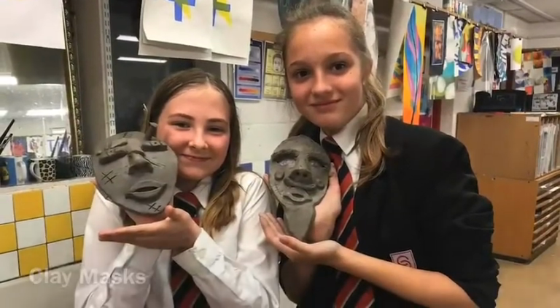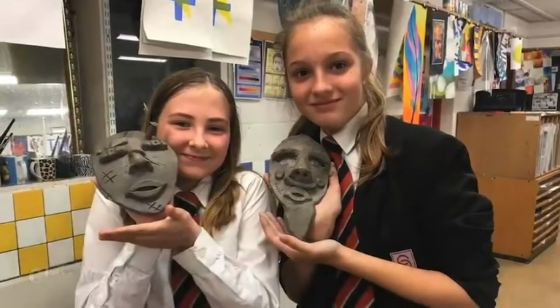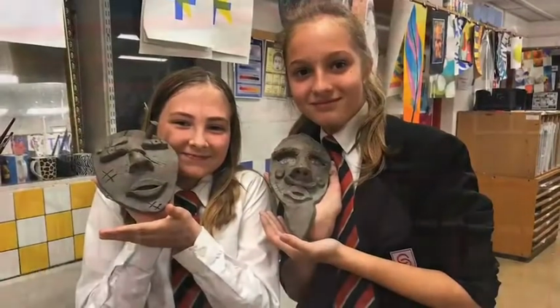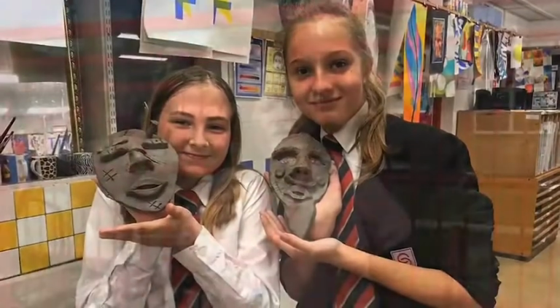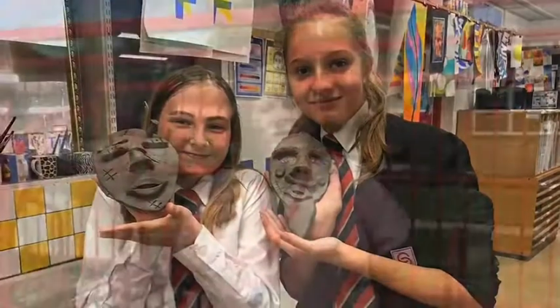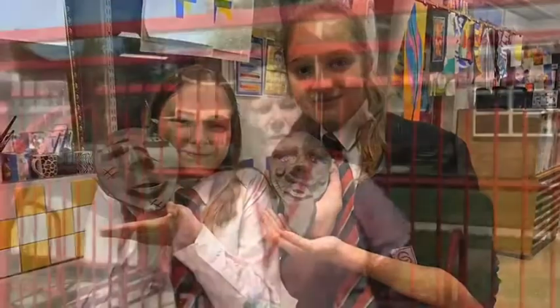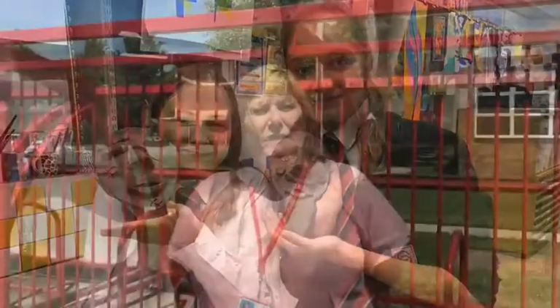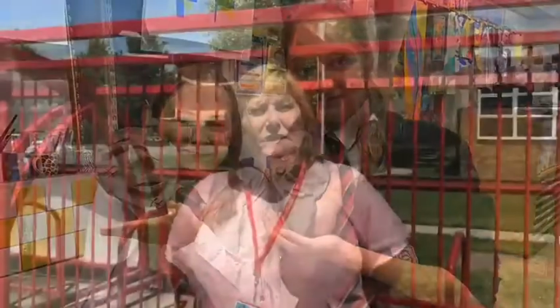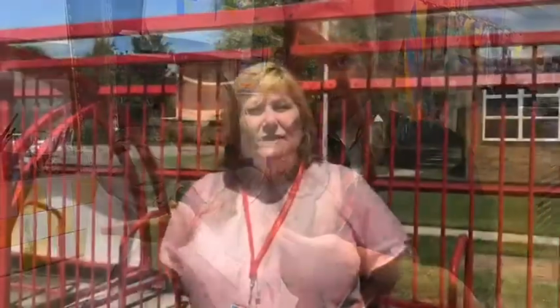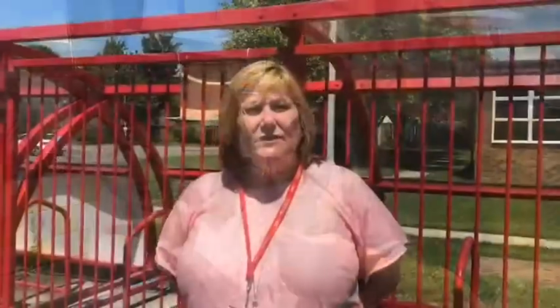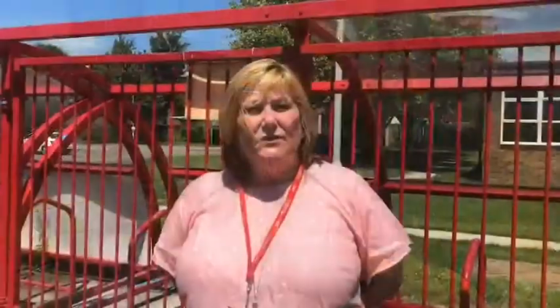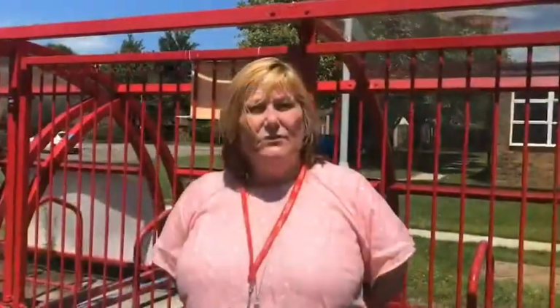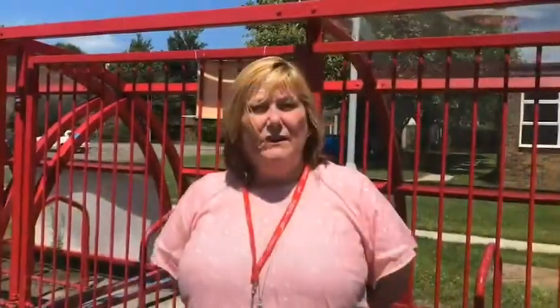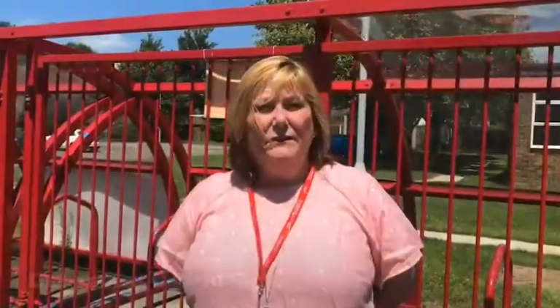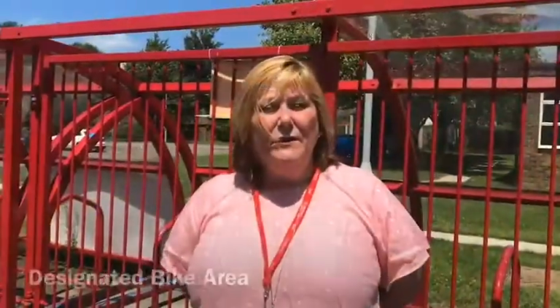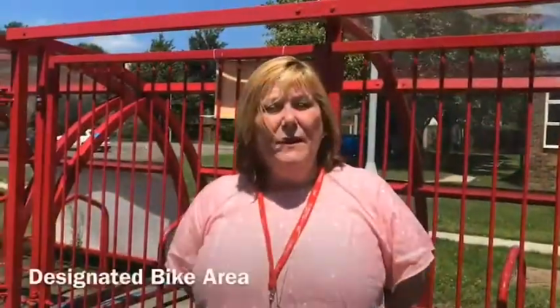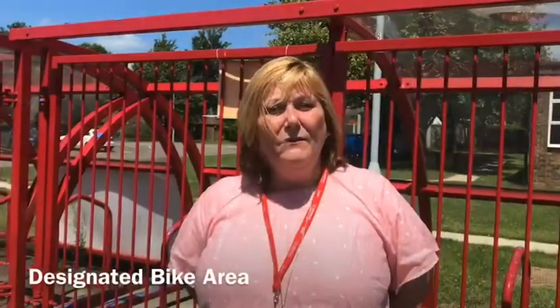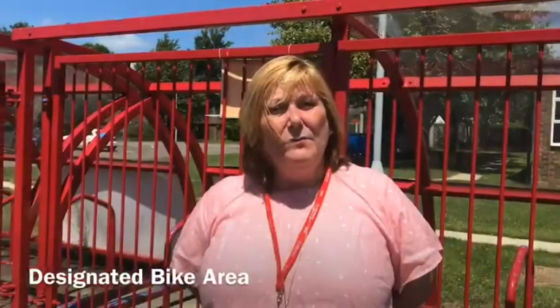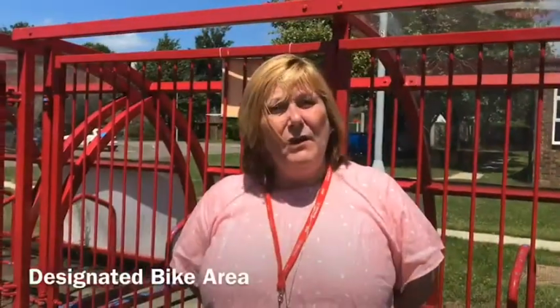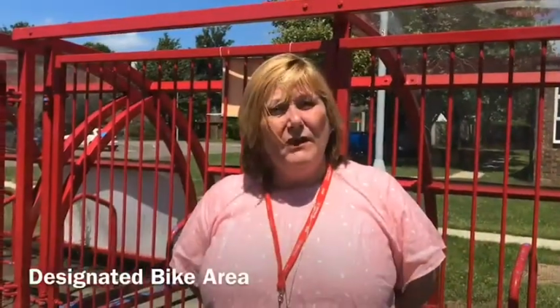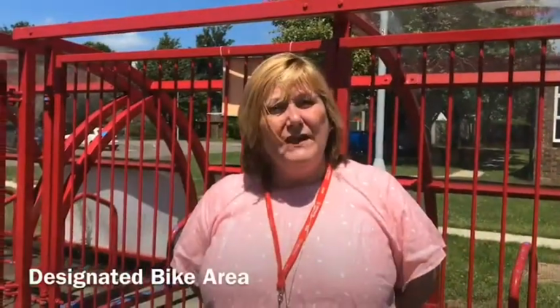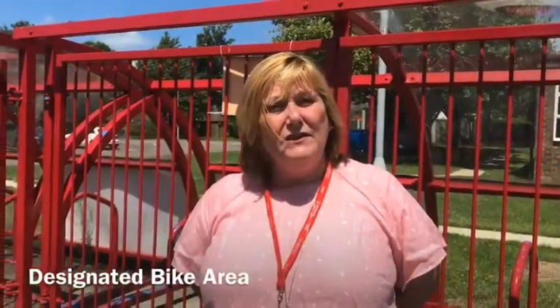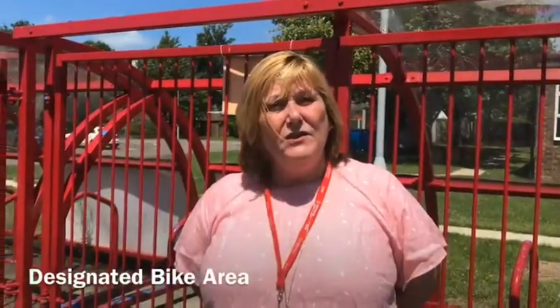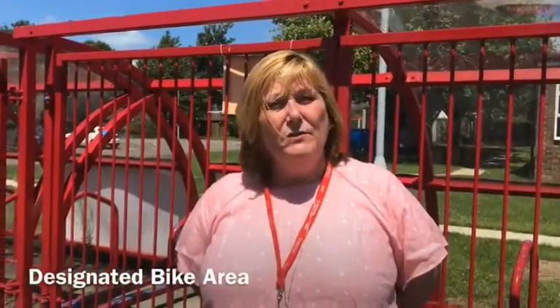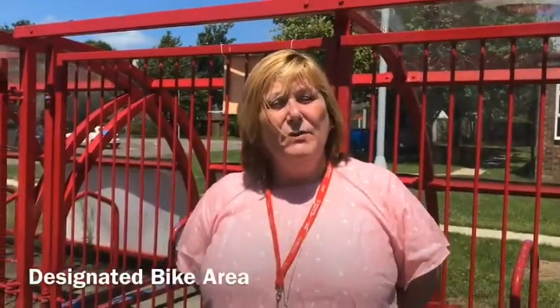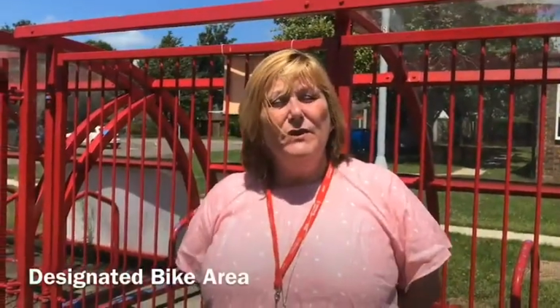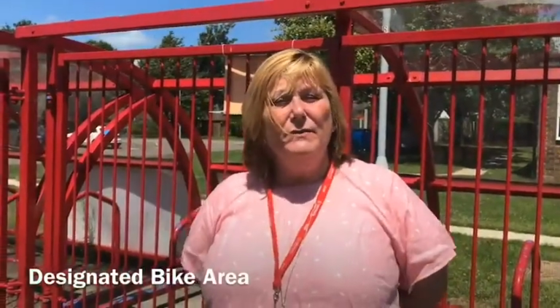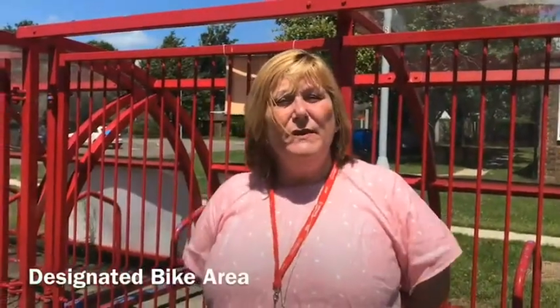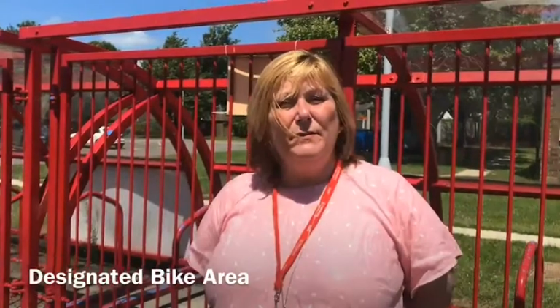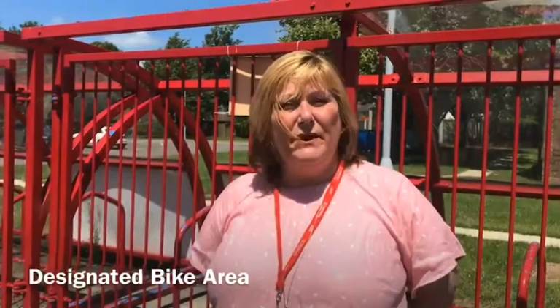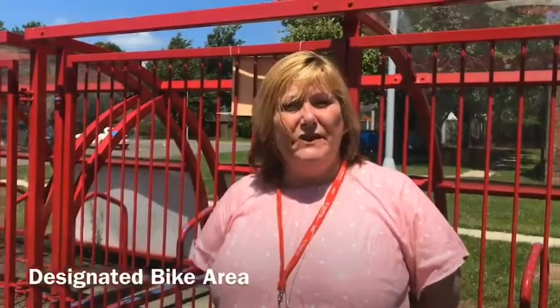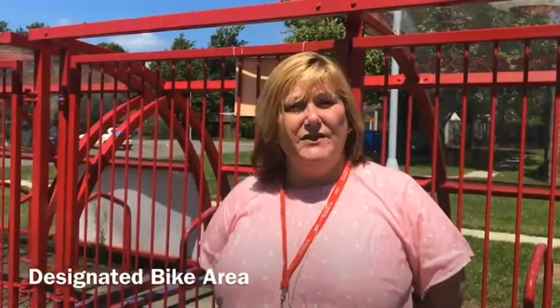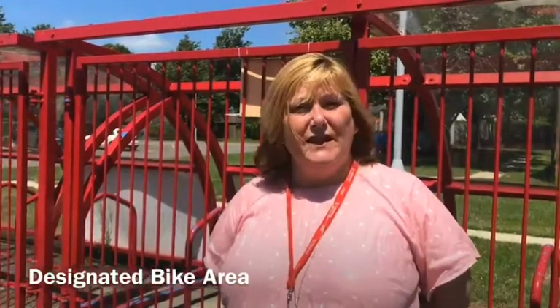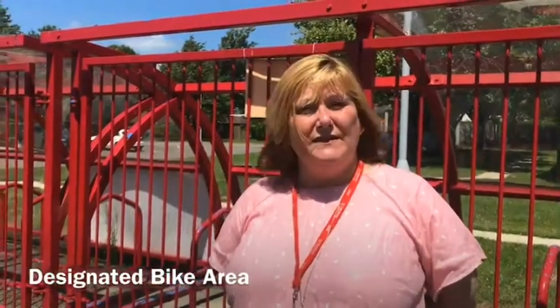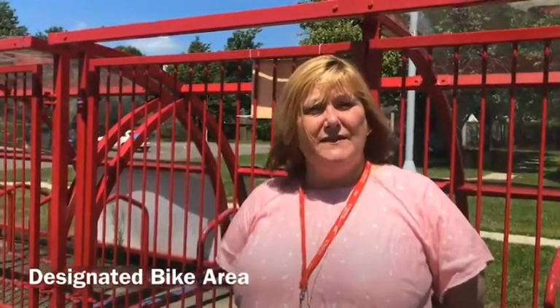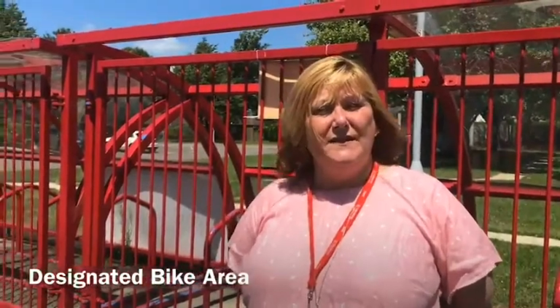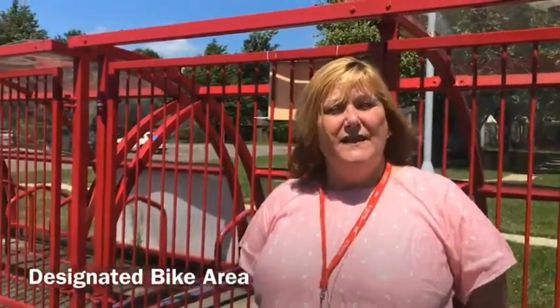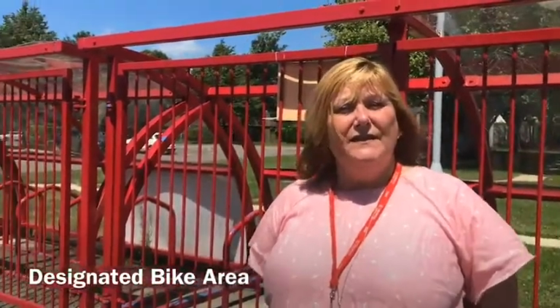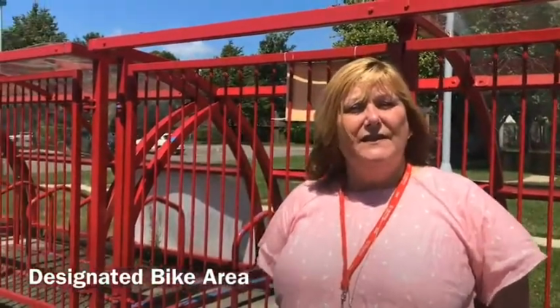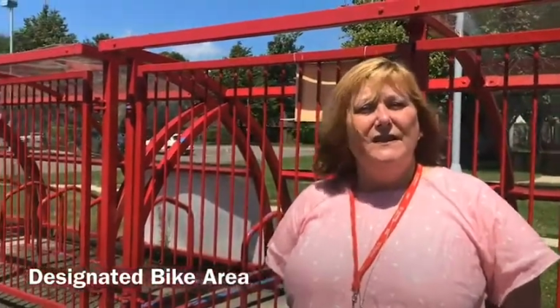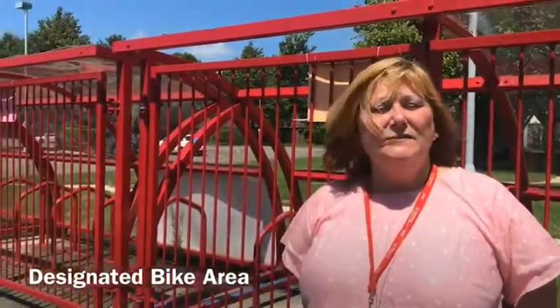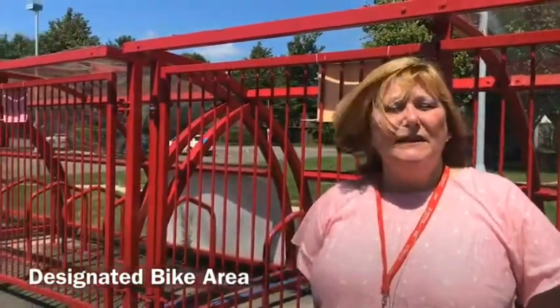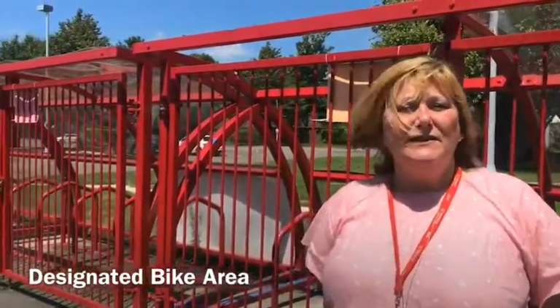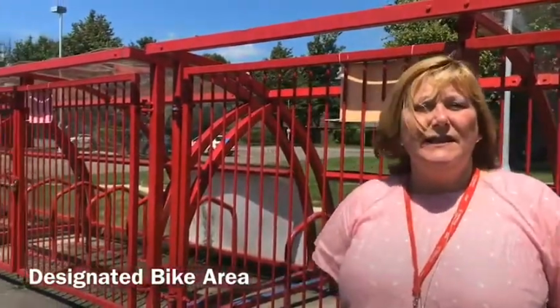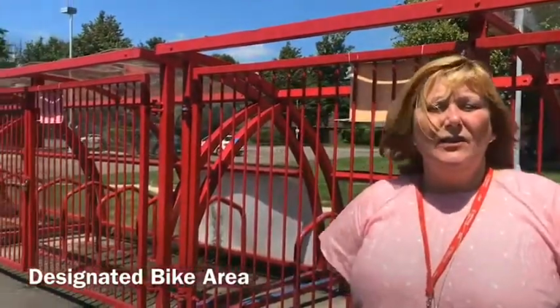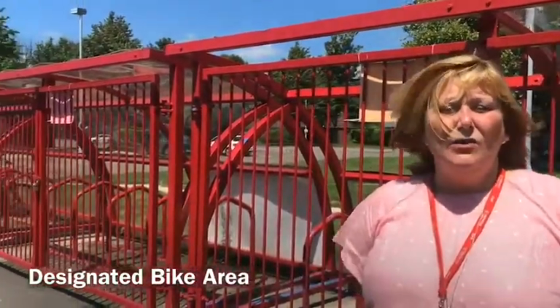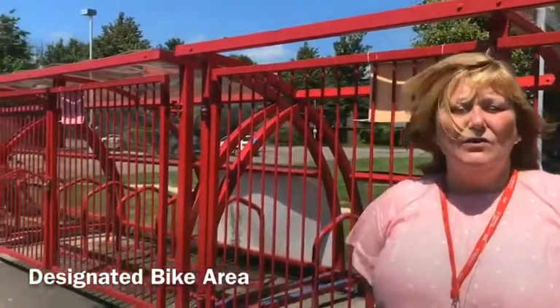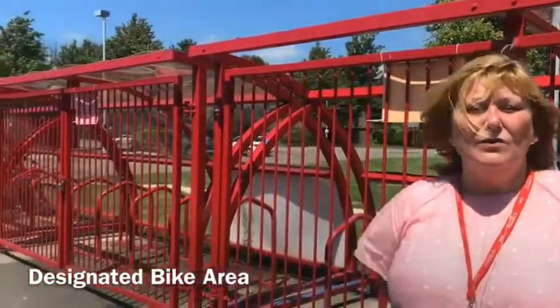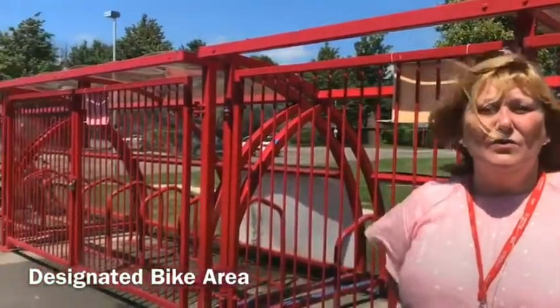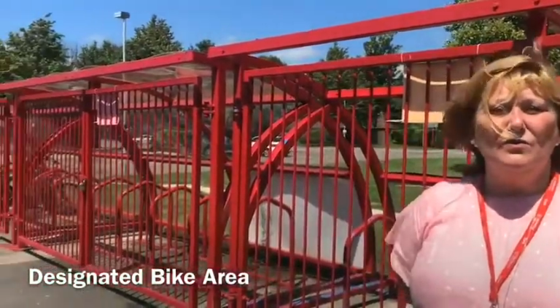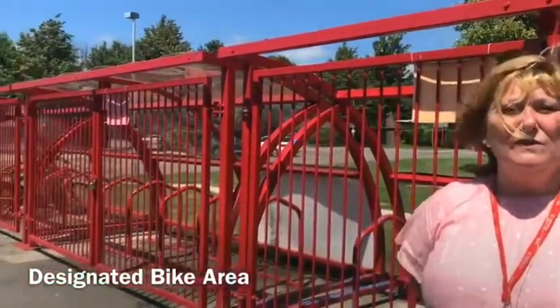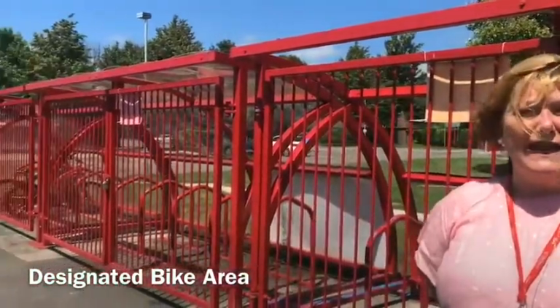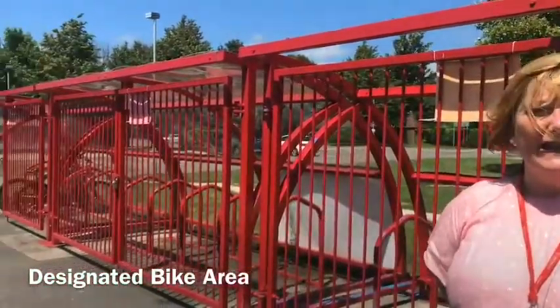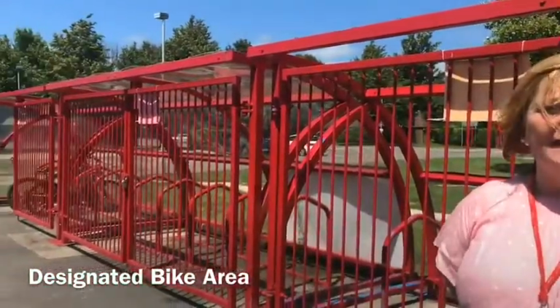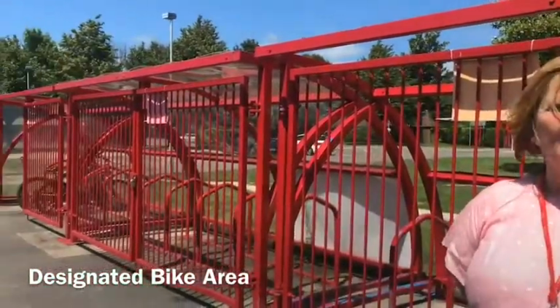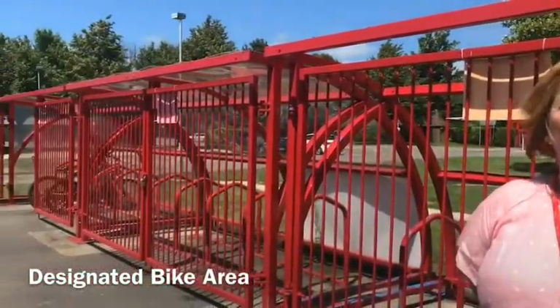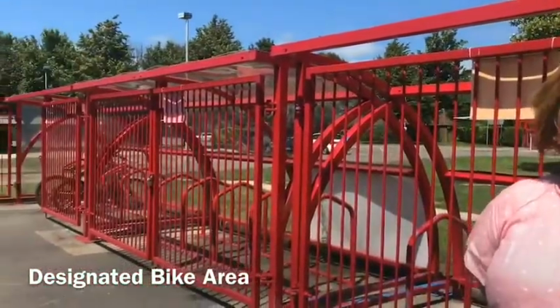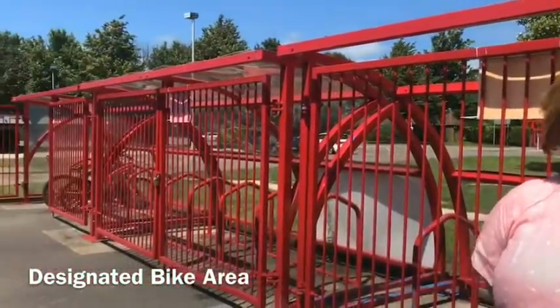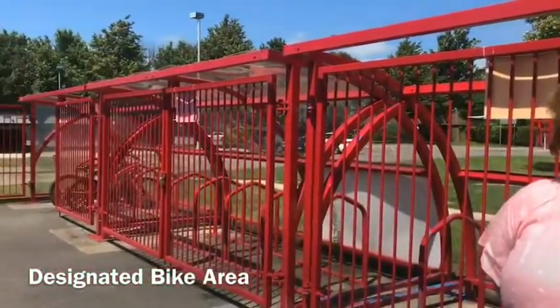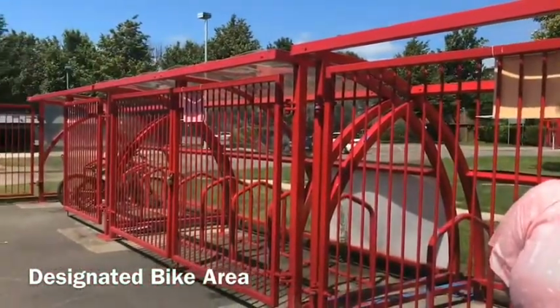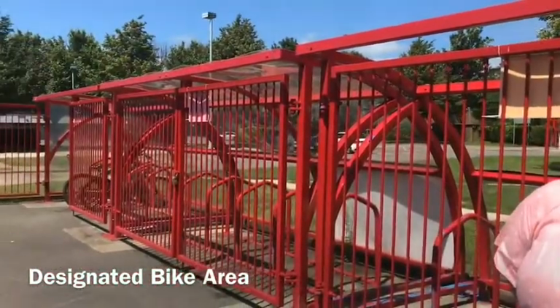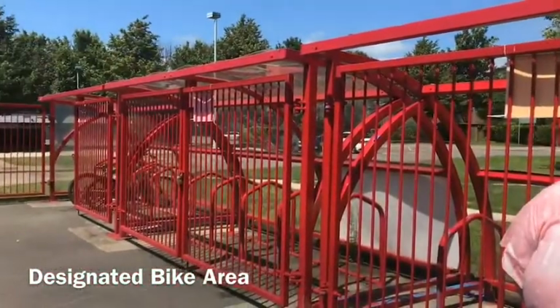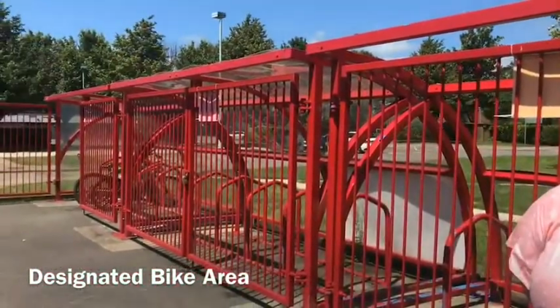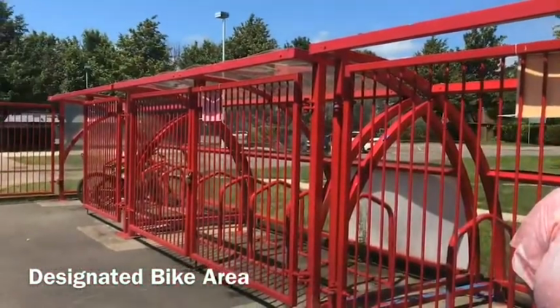When you come into school, if you have a bike you can put it in the bike sheds. These are actually locked all day so they're nice and secure.